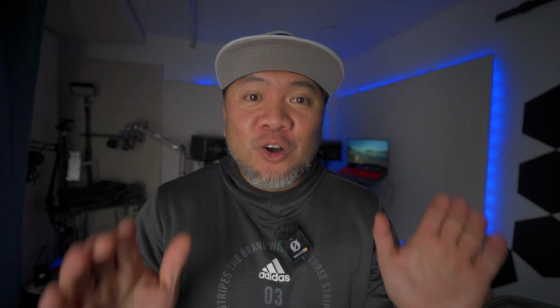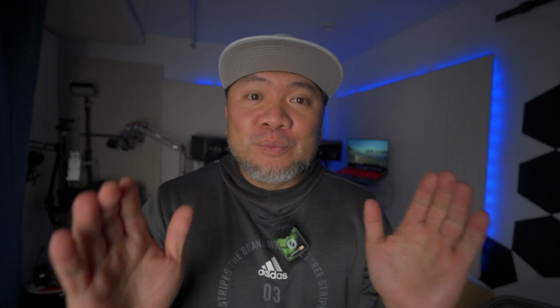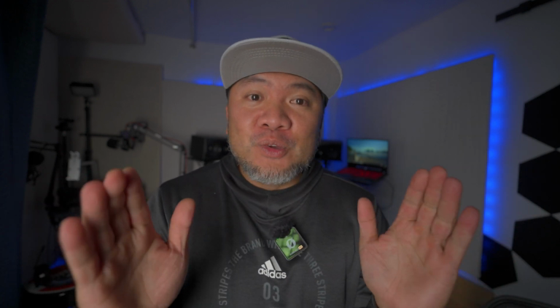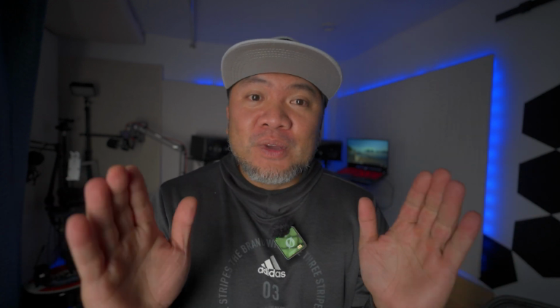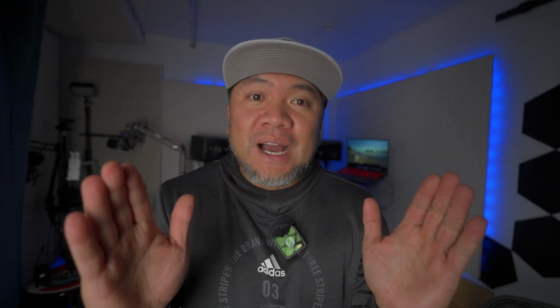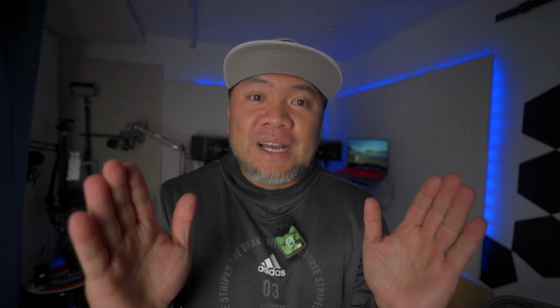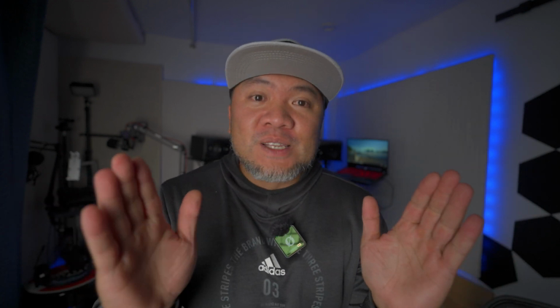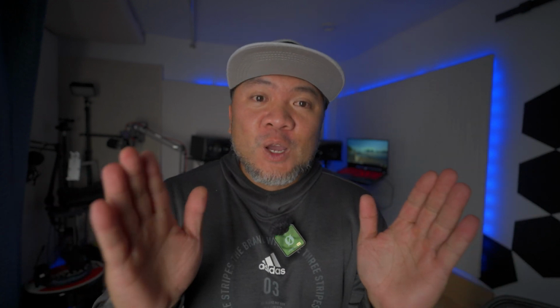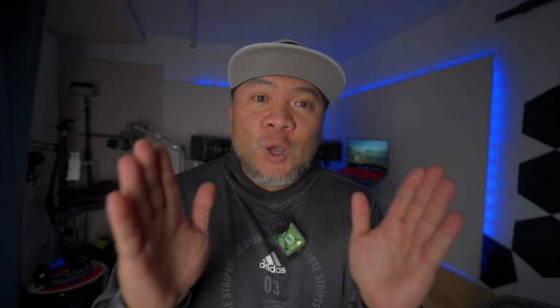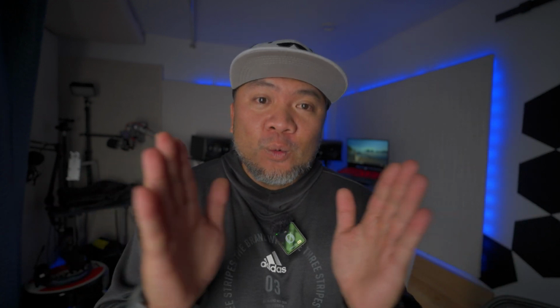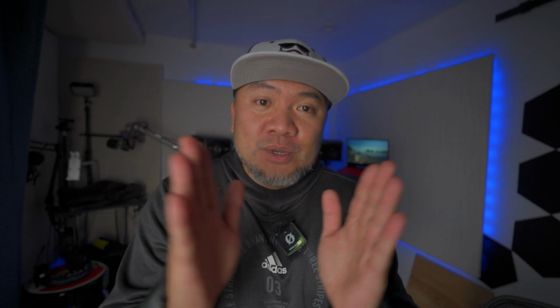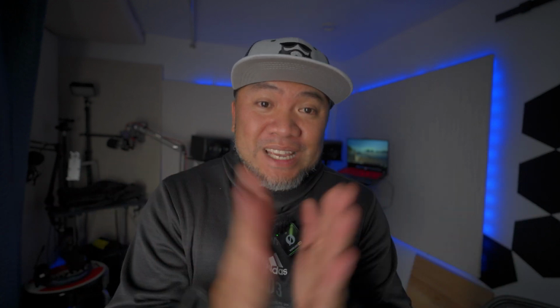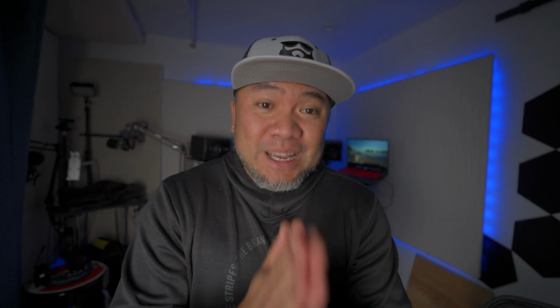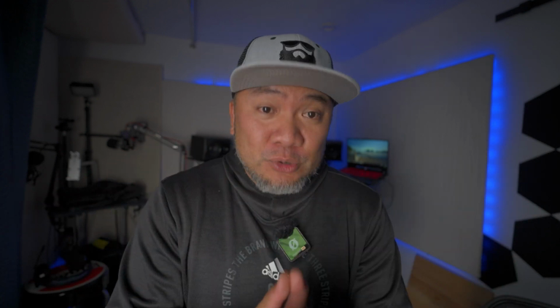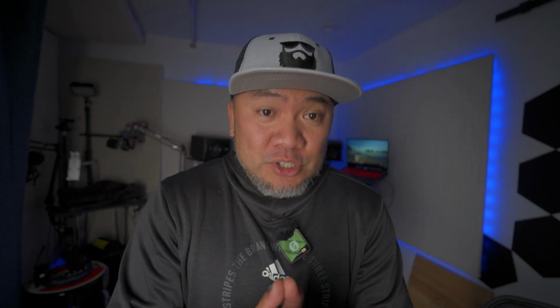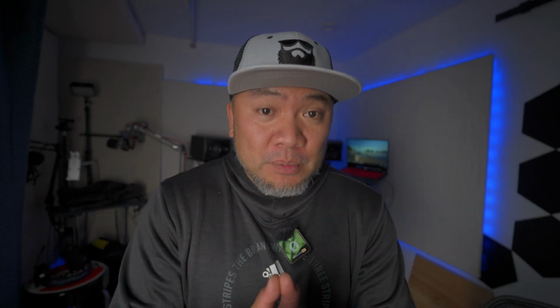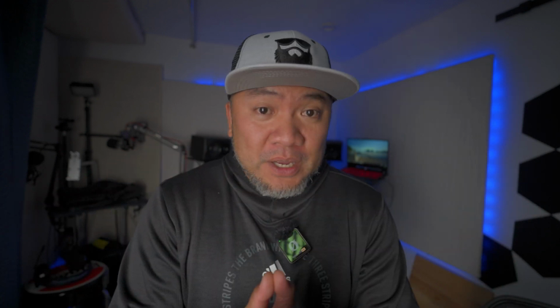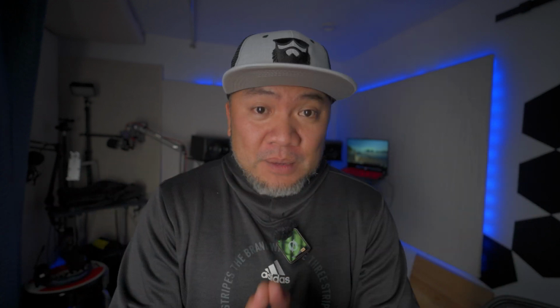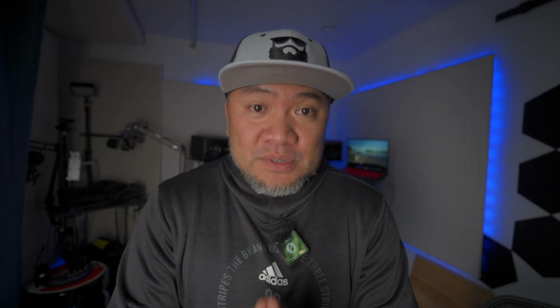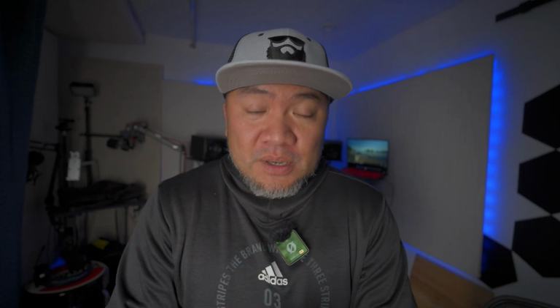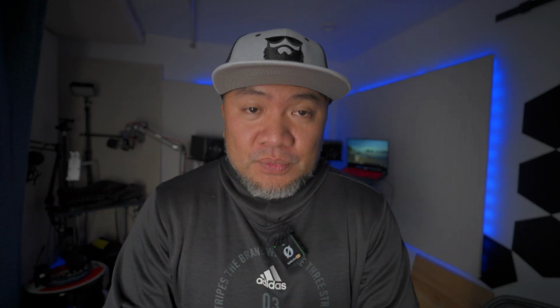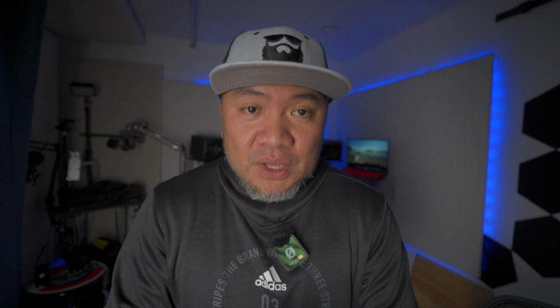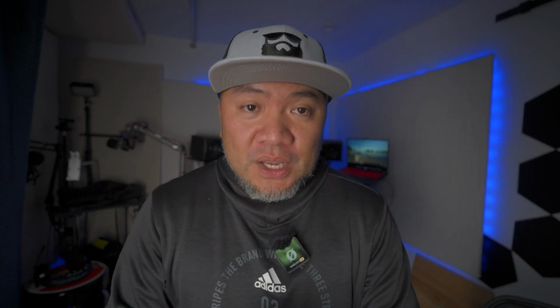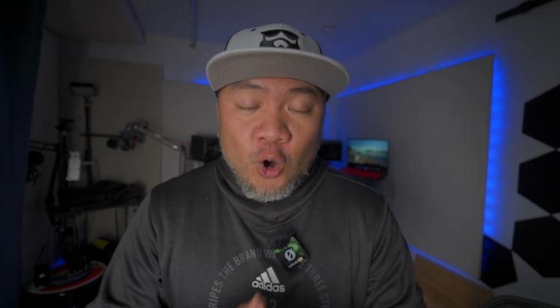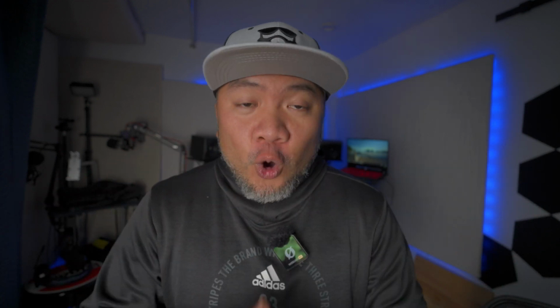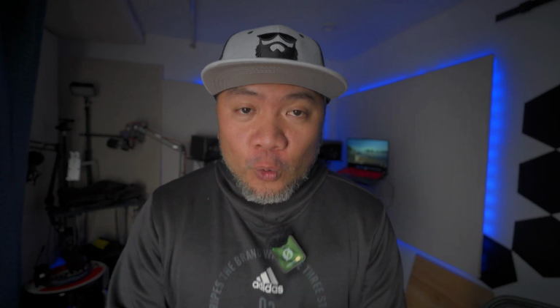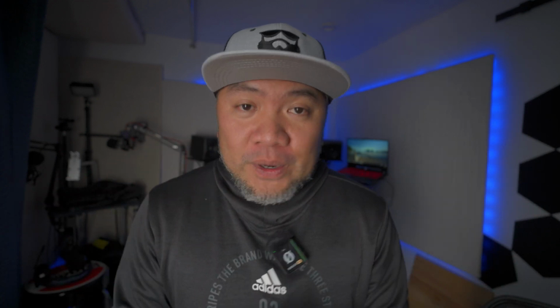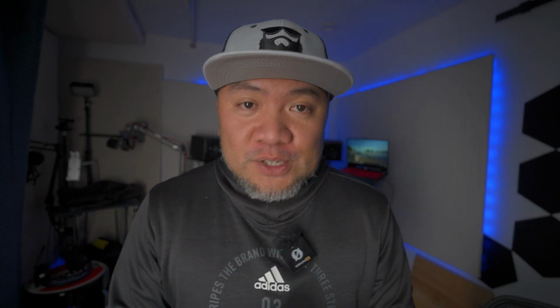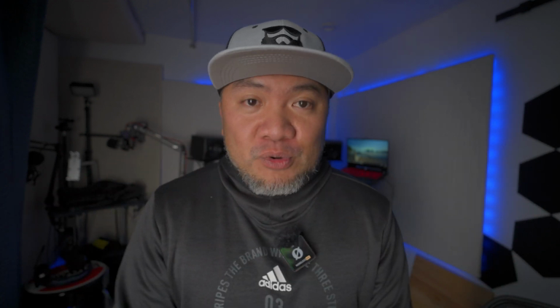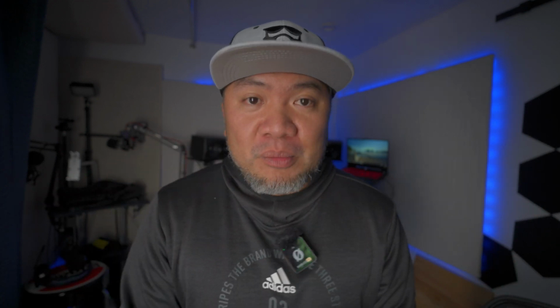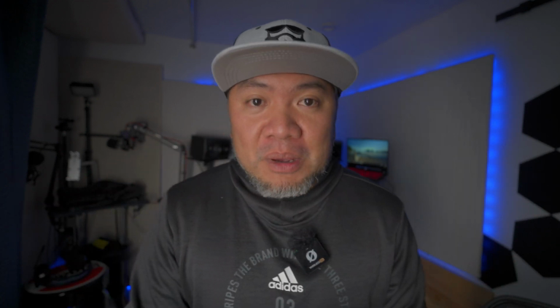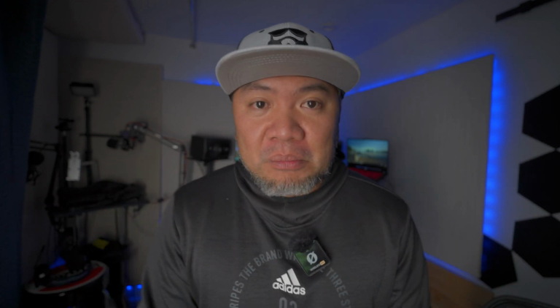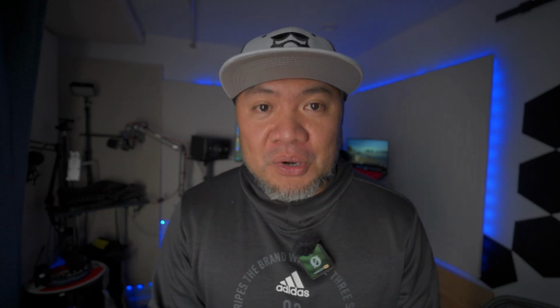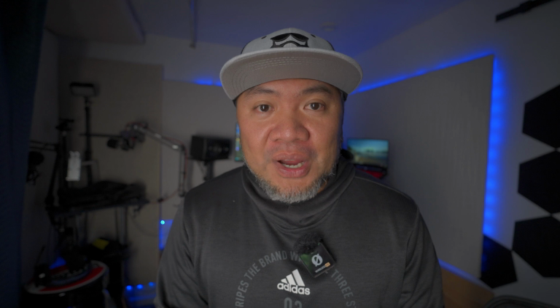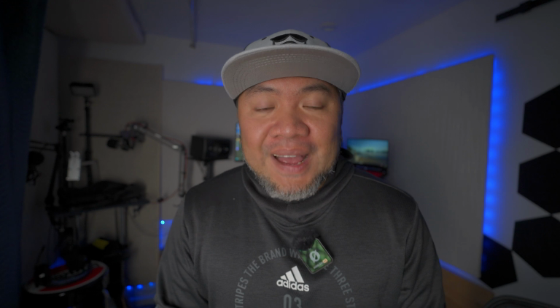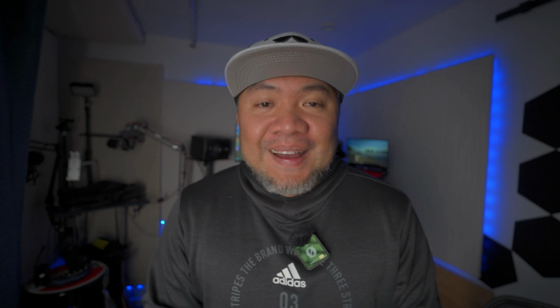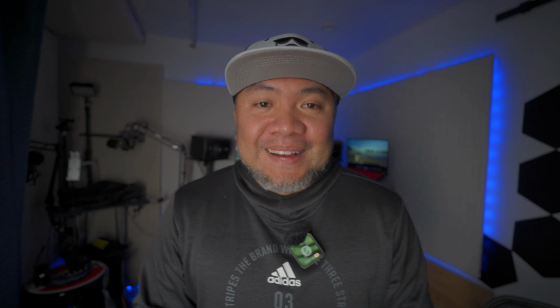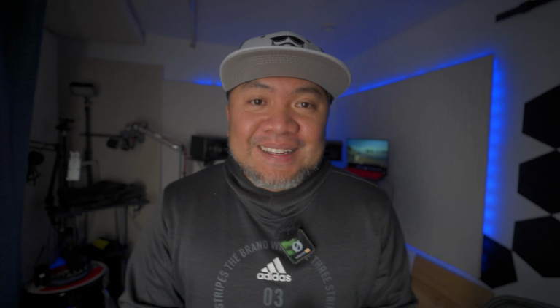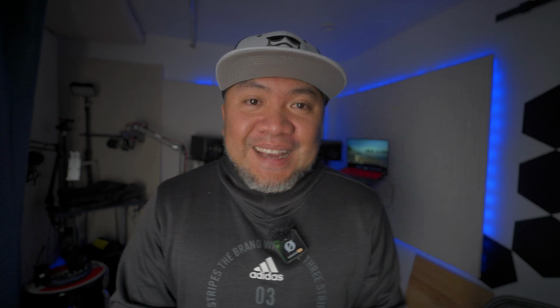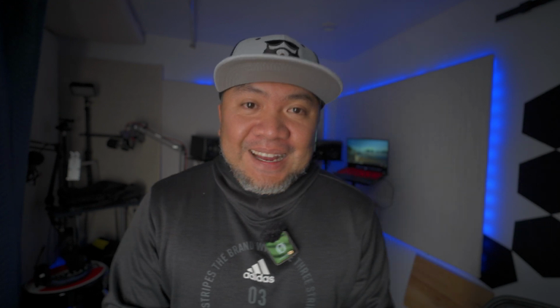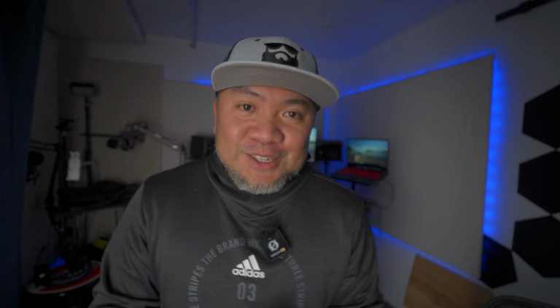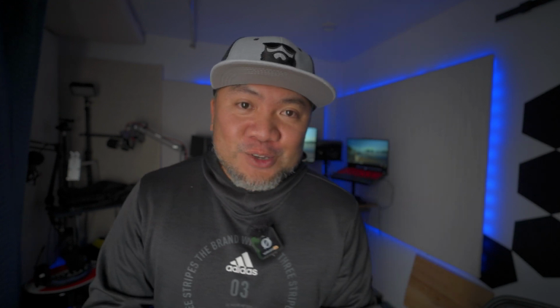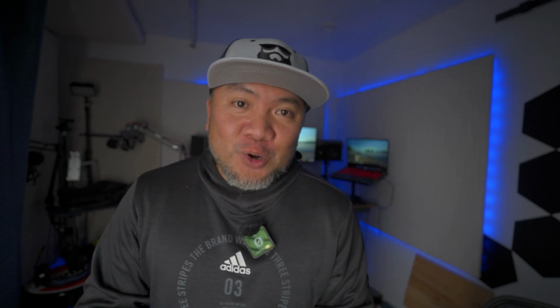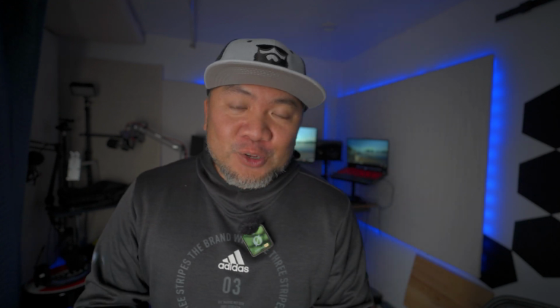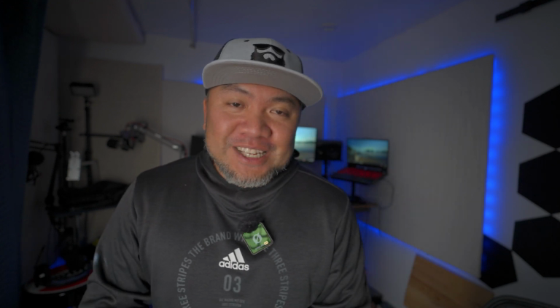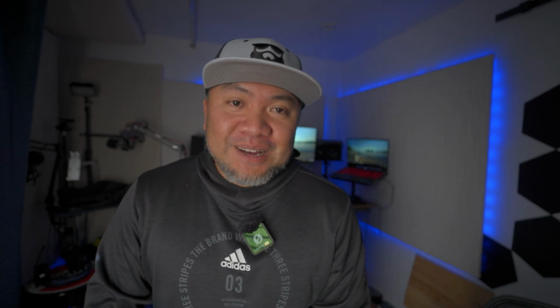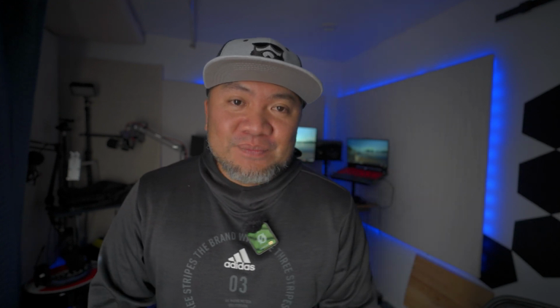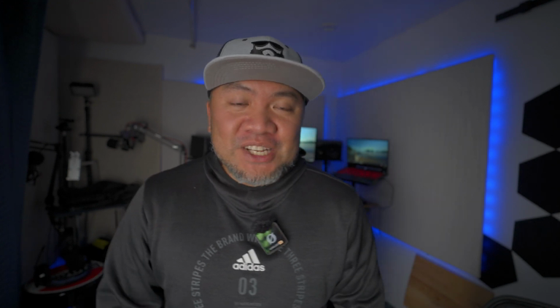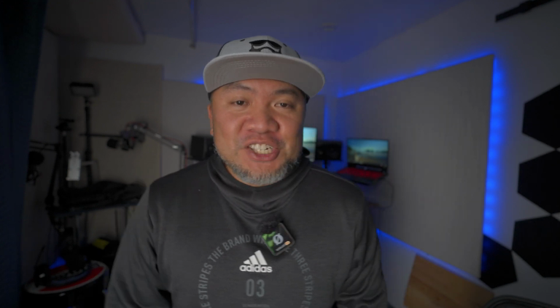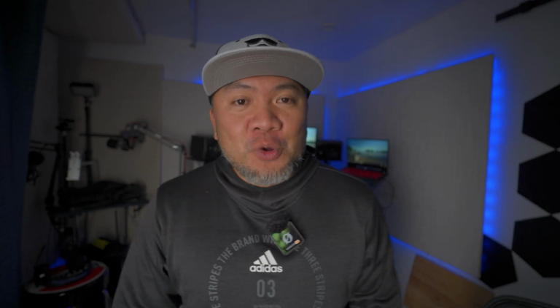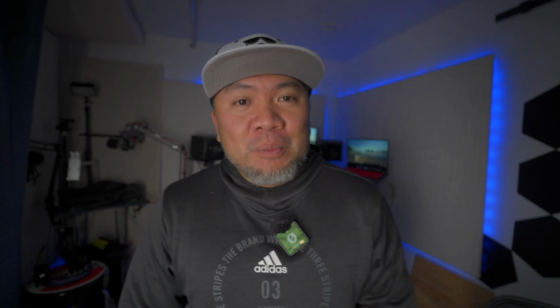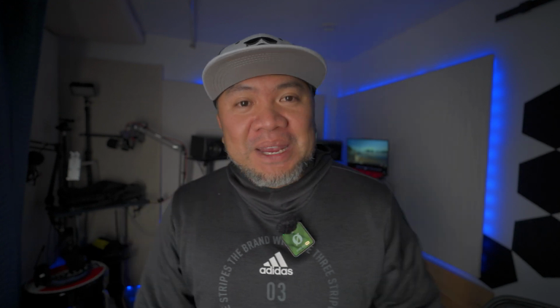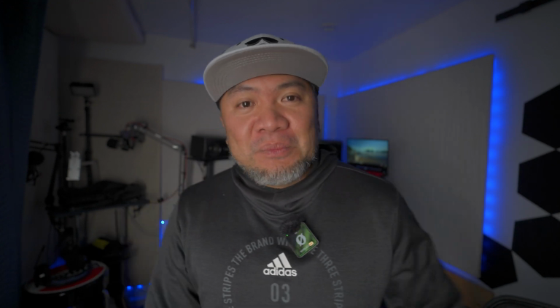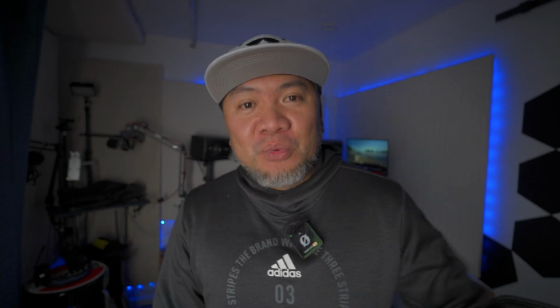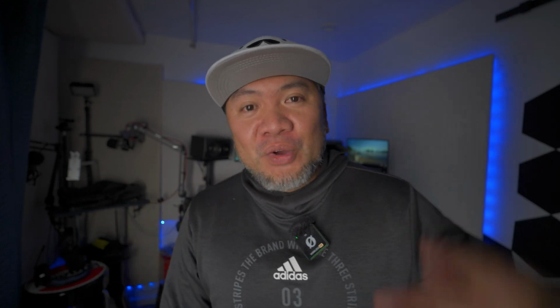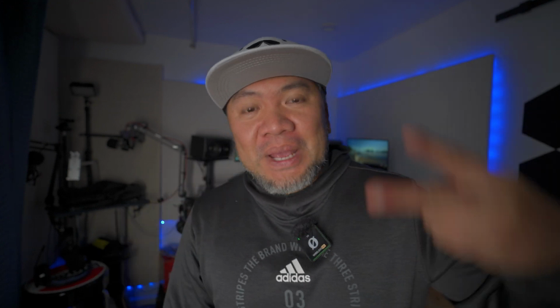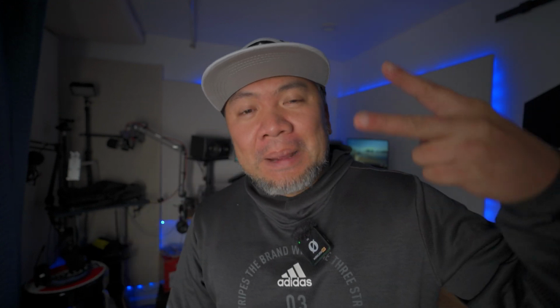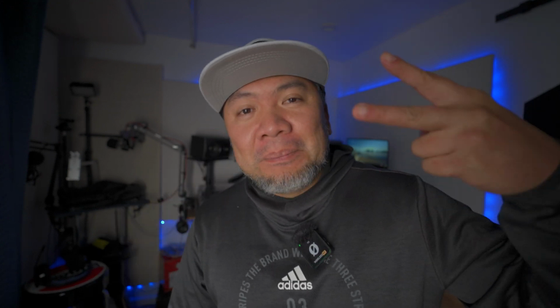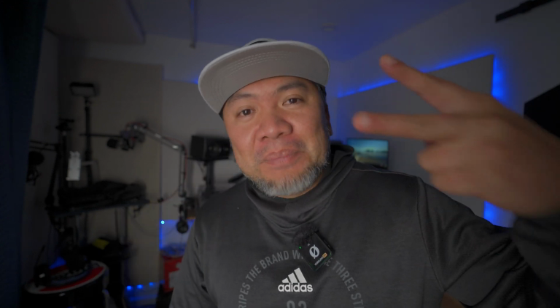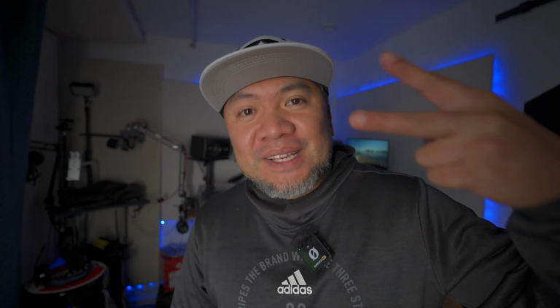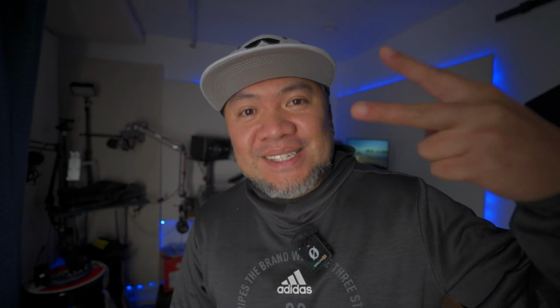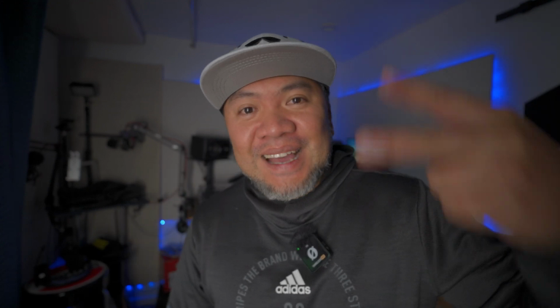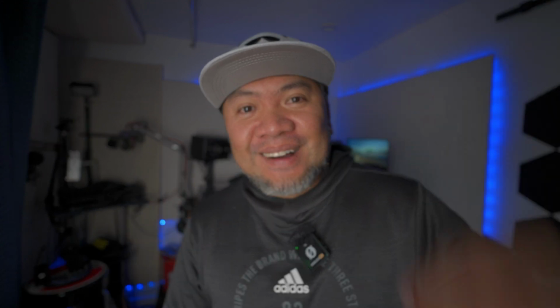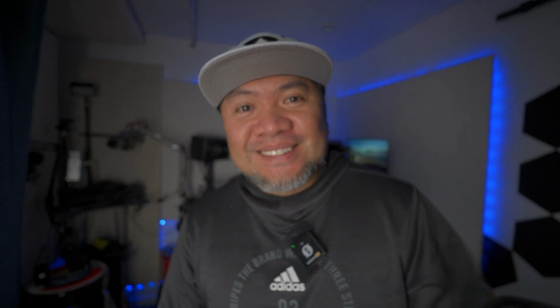I hope you guys were able to pick up something. Always remember, God is good all the time. This is your main boy — peace out.